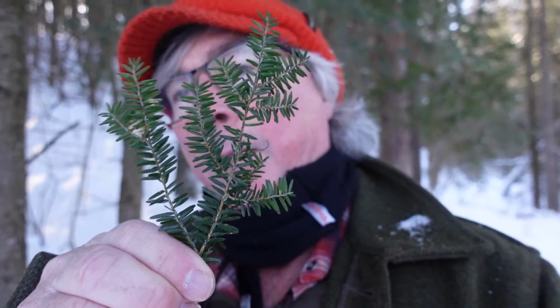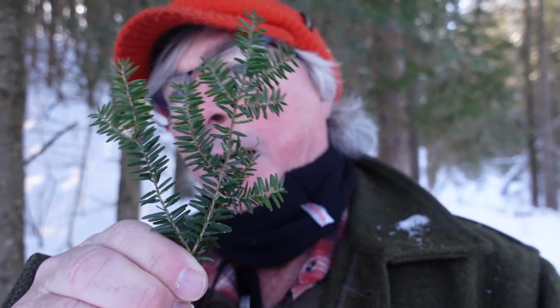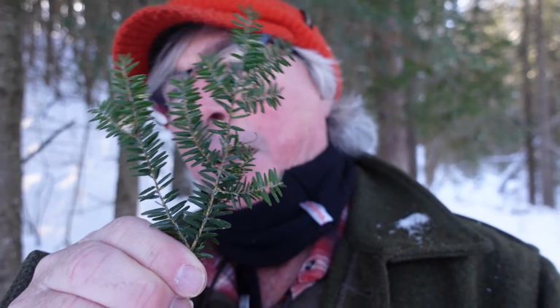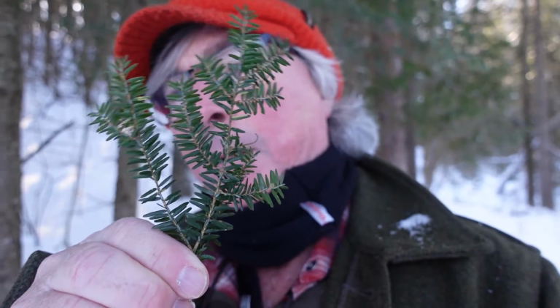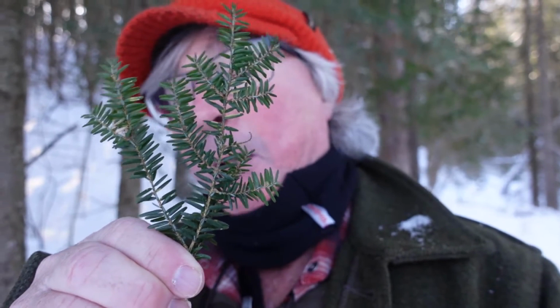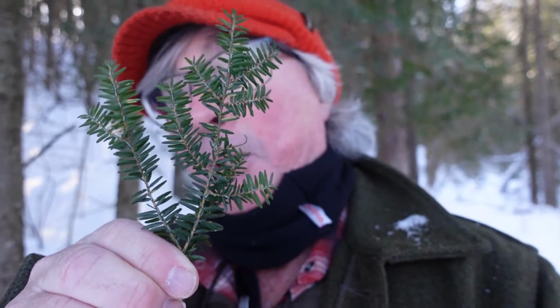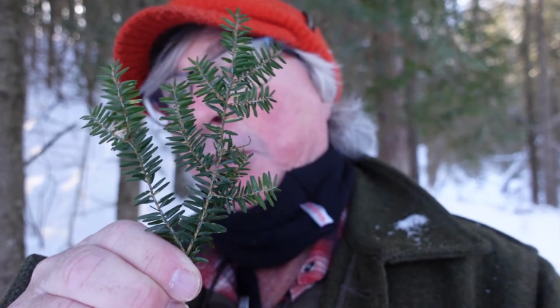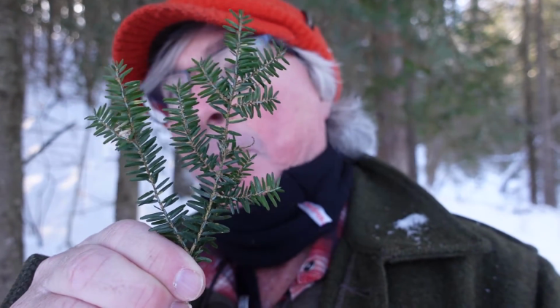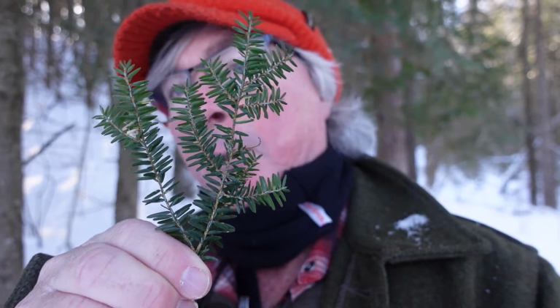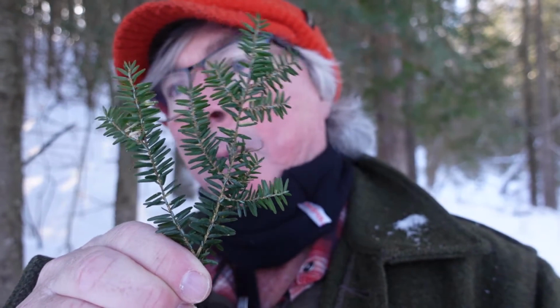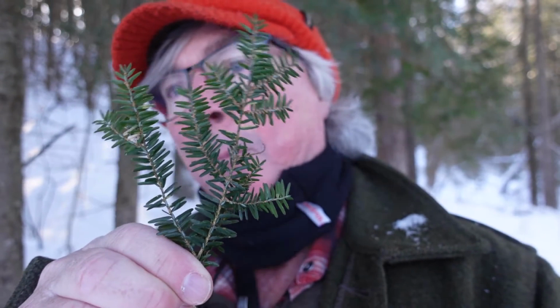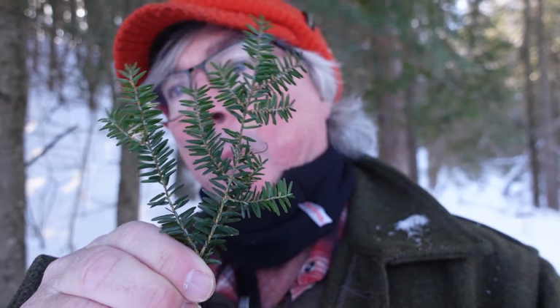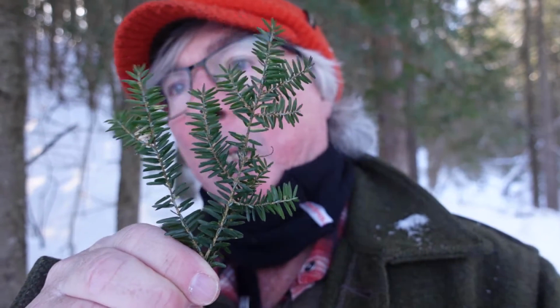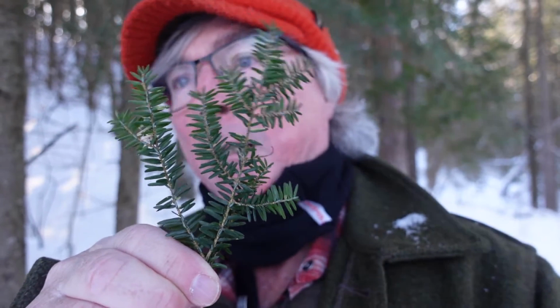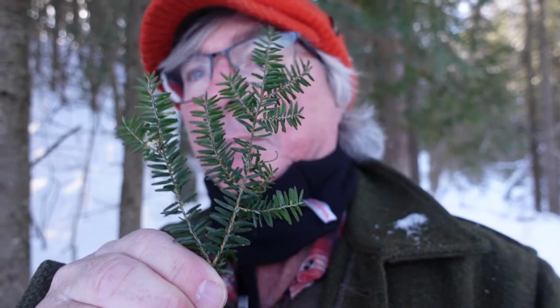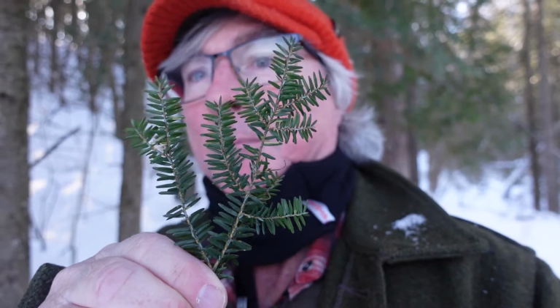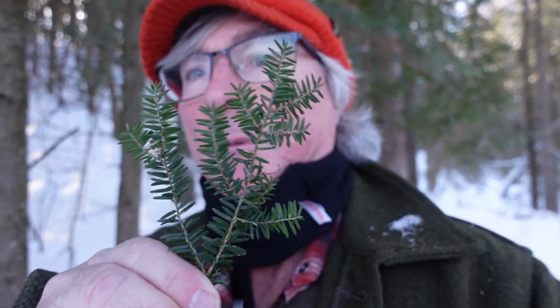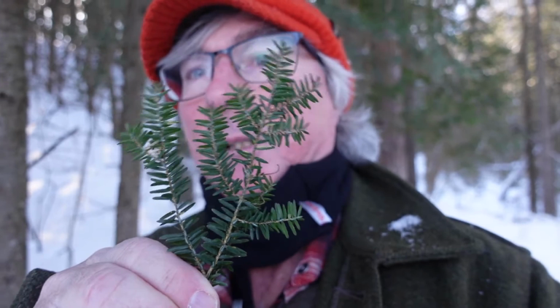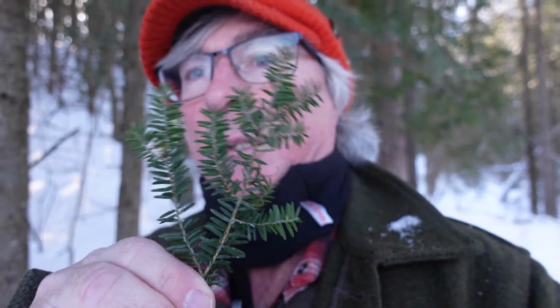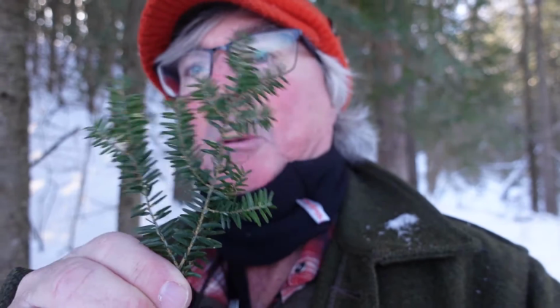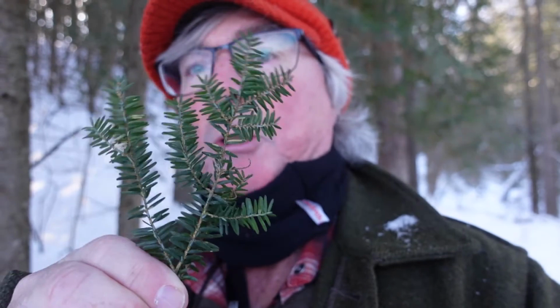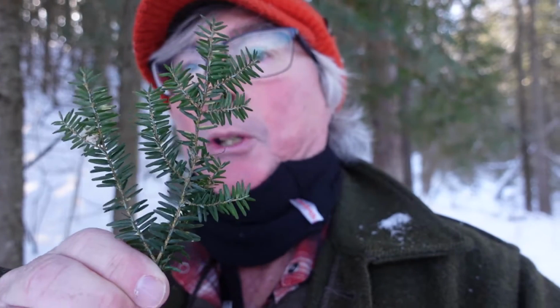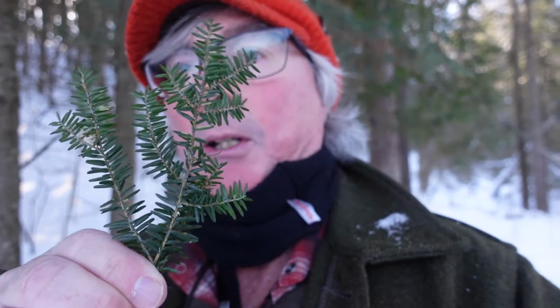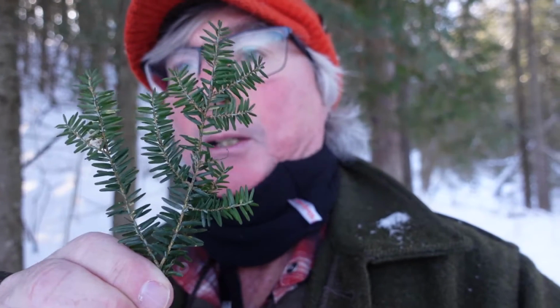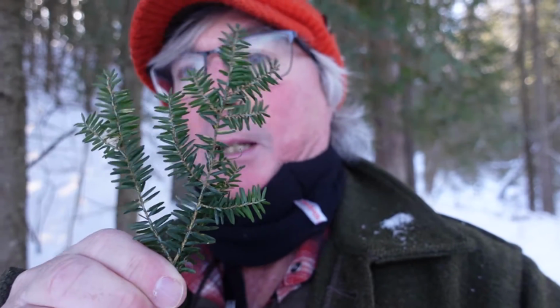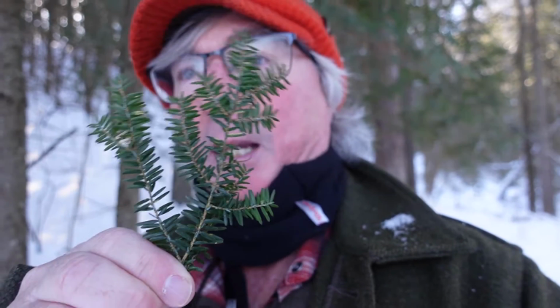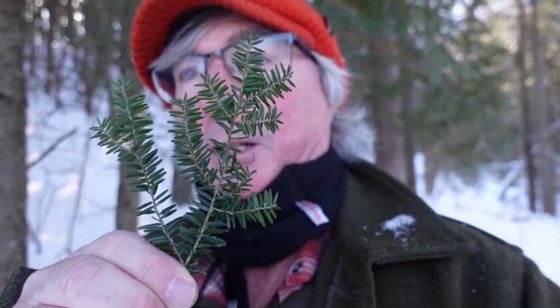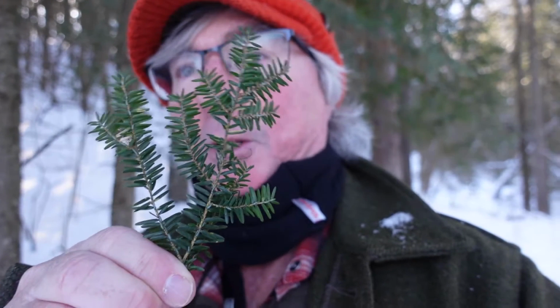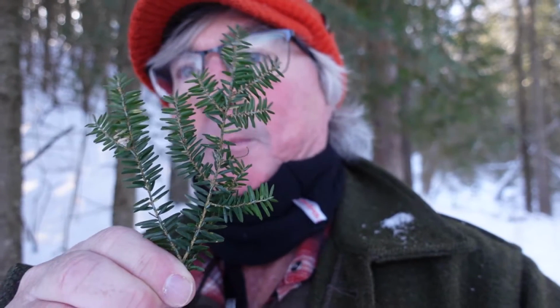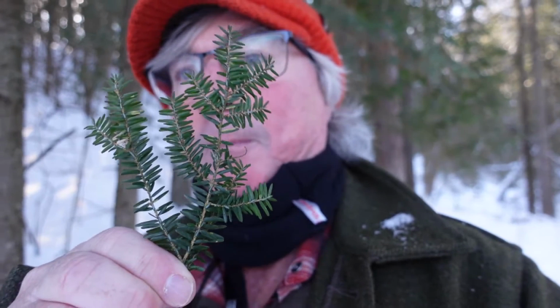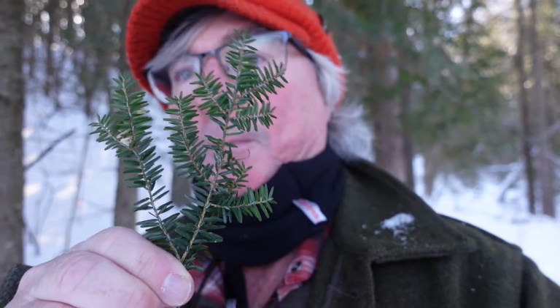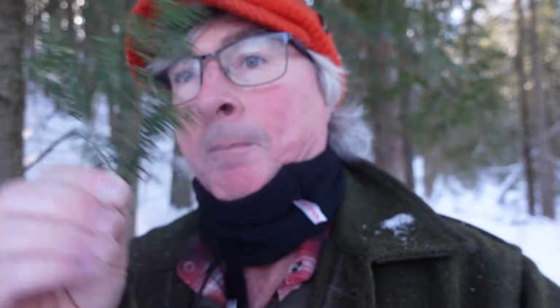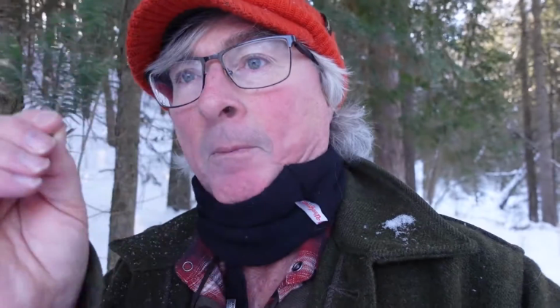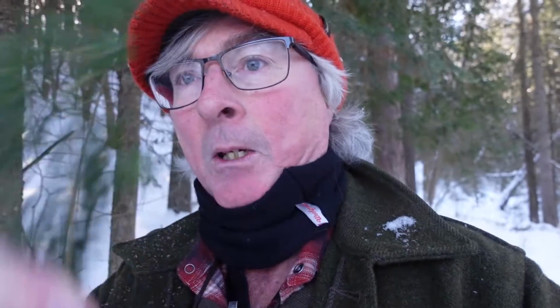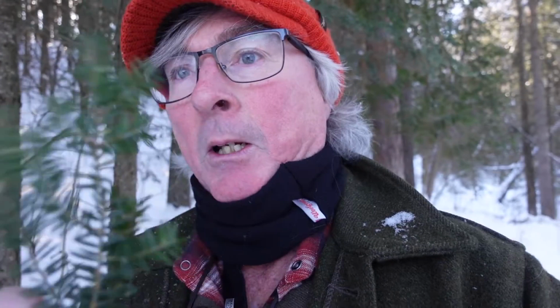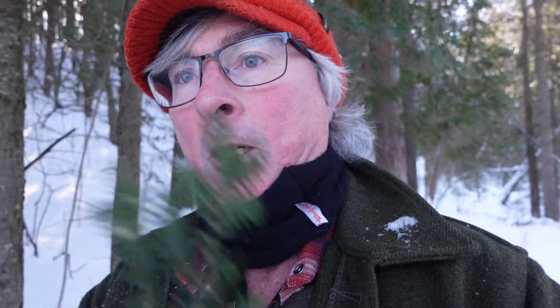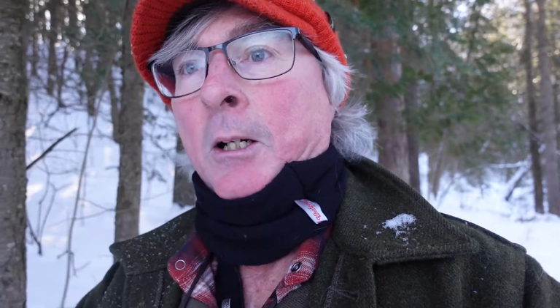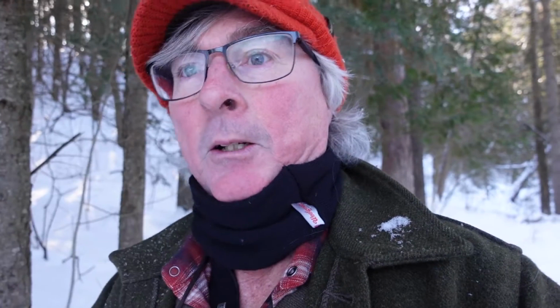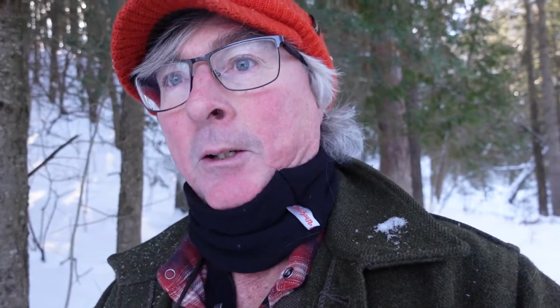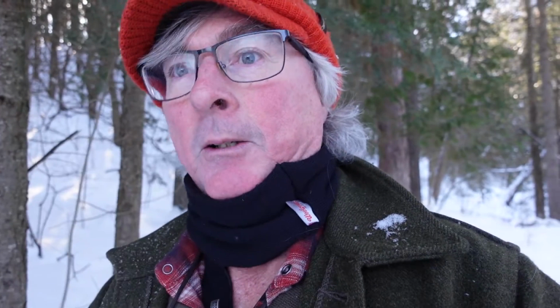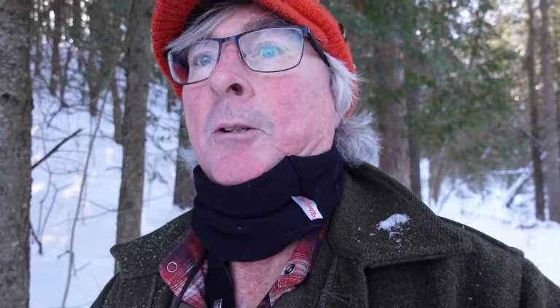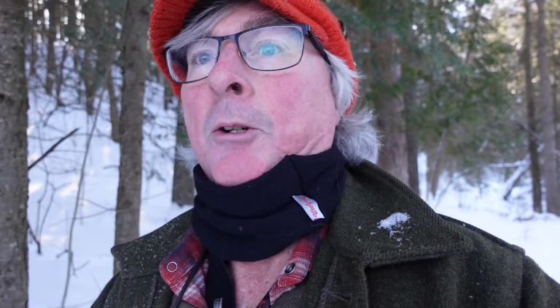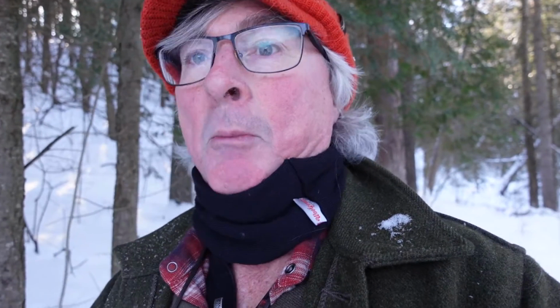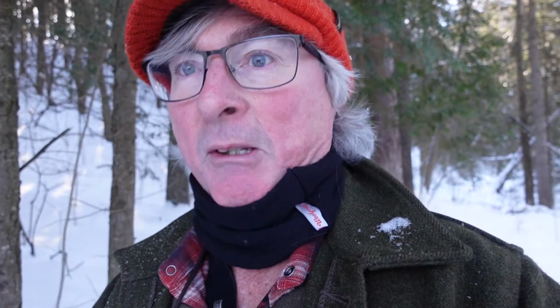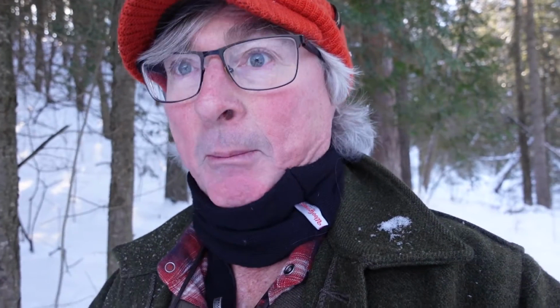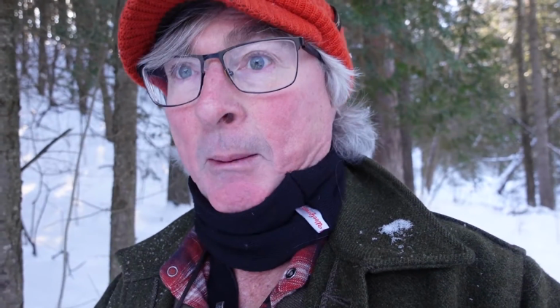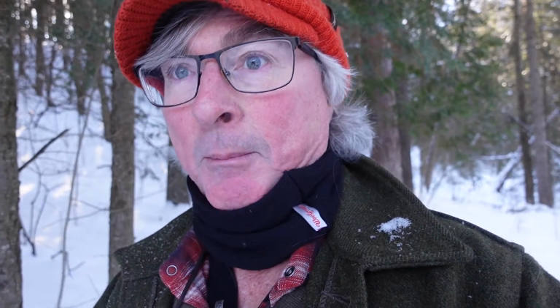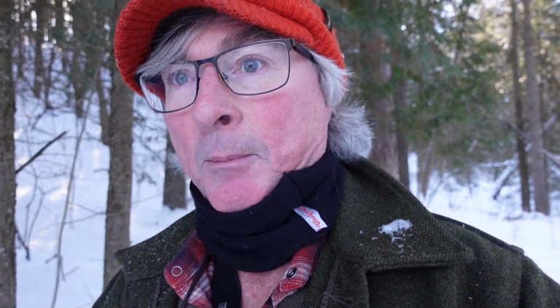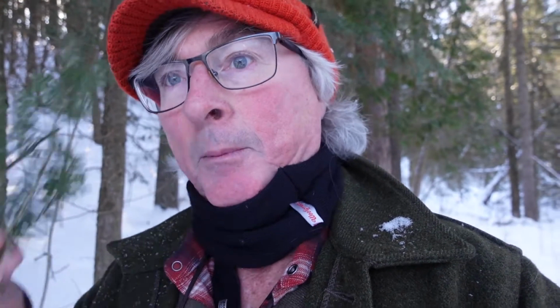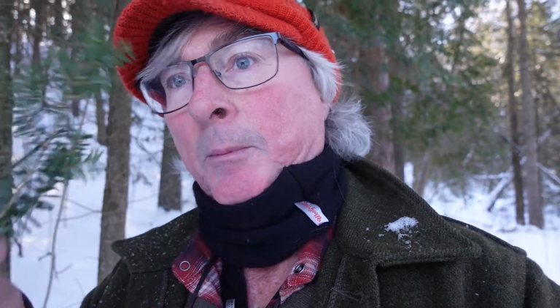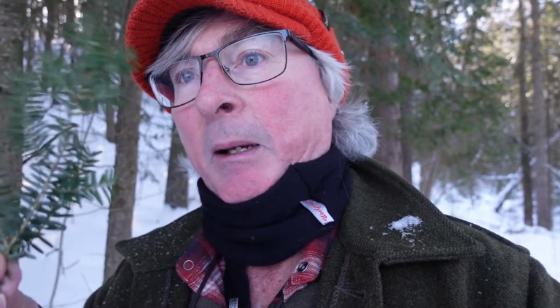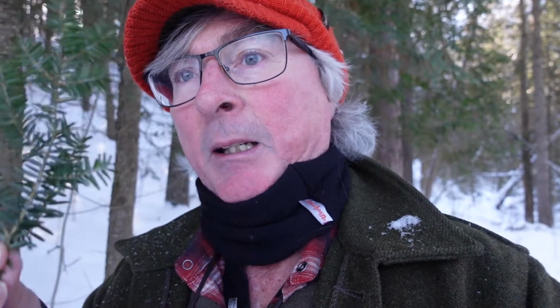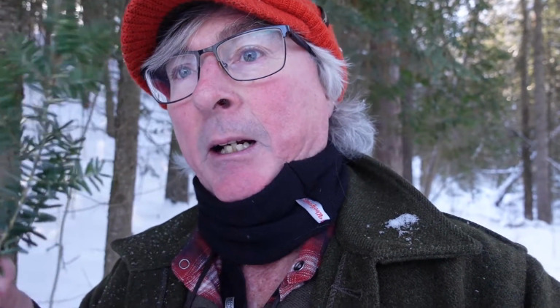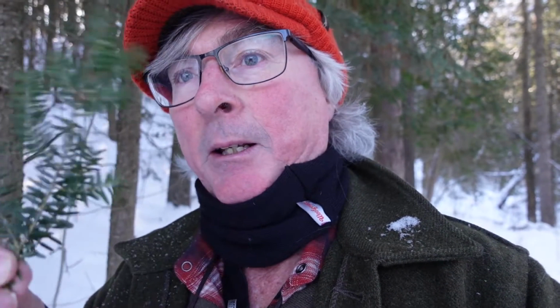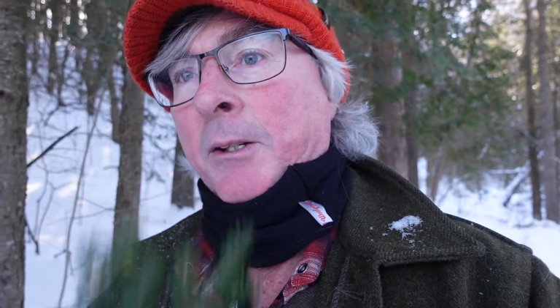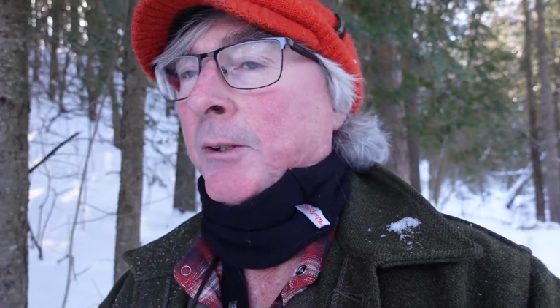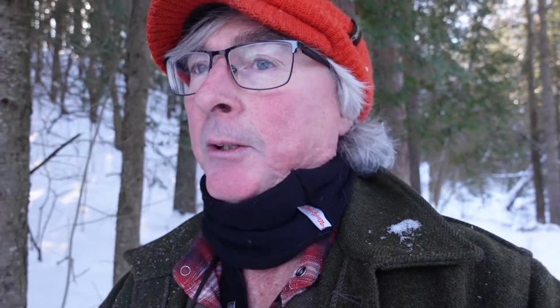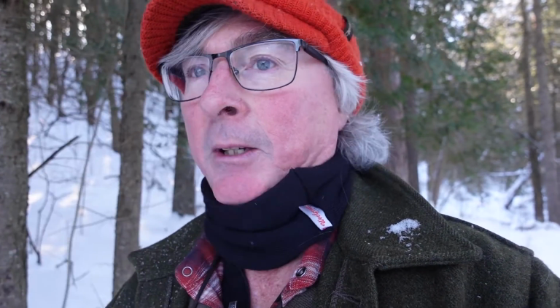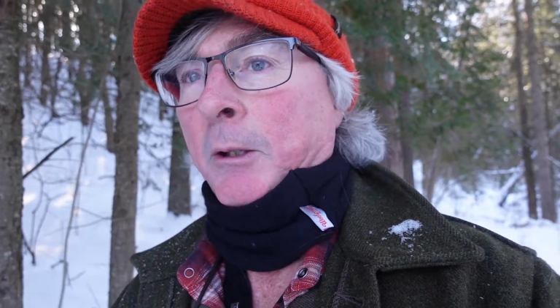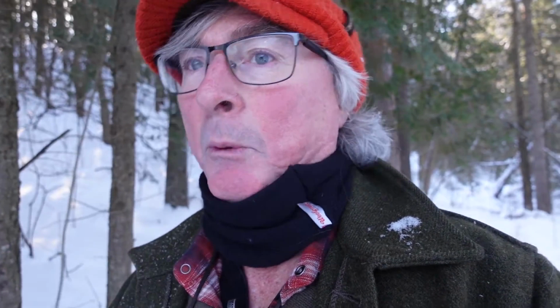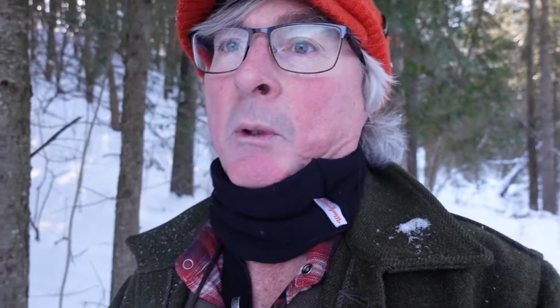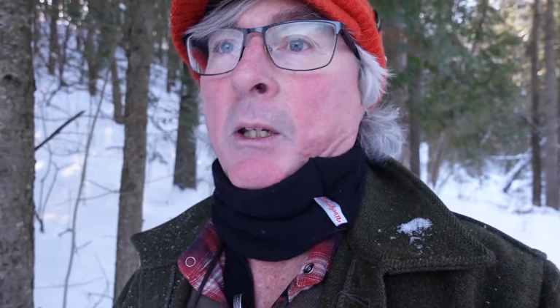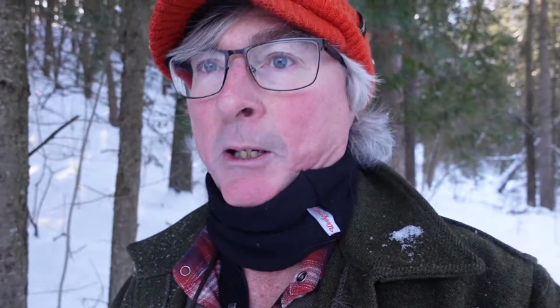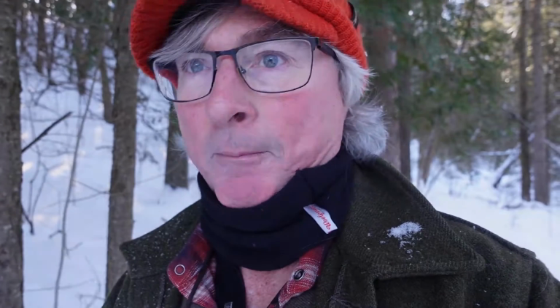Similar color to Canada Yew, but don't mix them up. Make tea out of Eastern Hemlock. The other one - Canada Yew - will kill you.